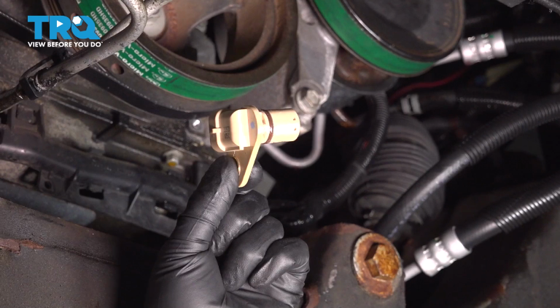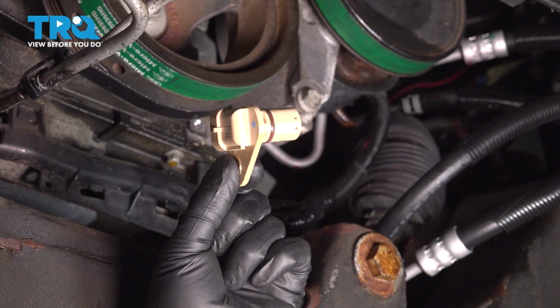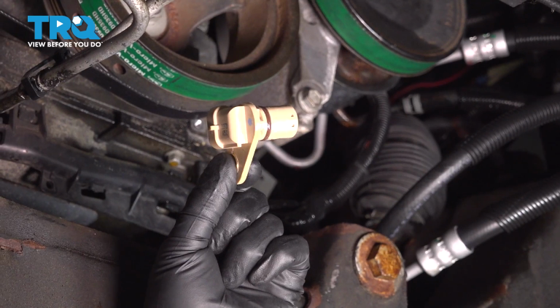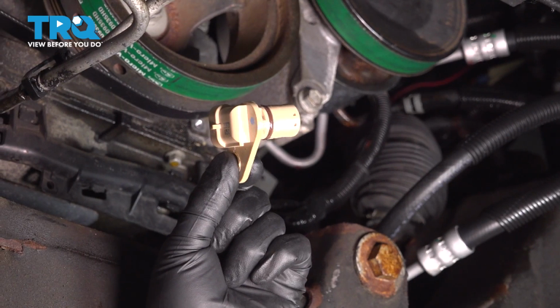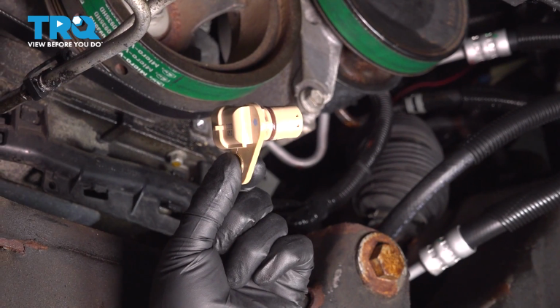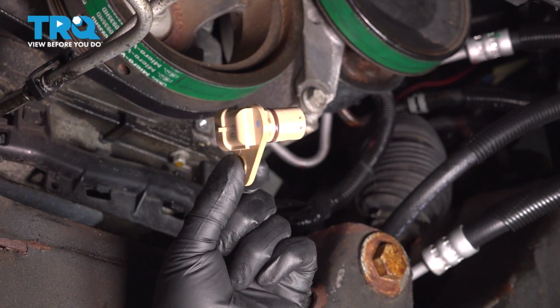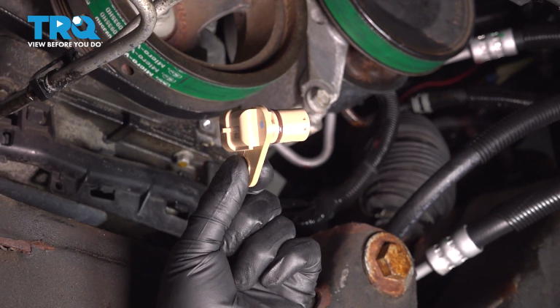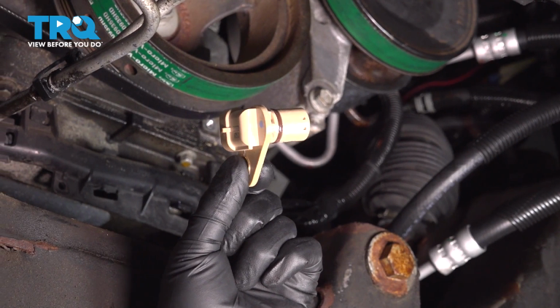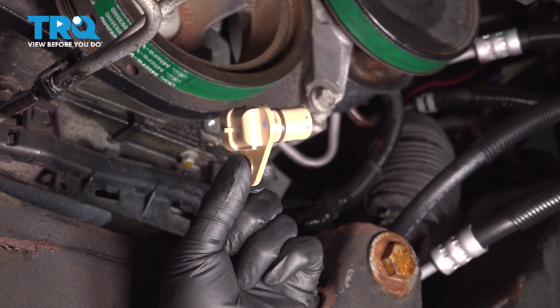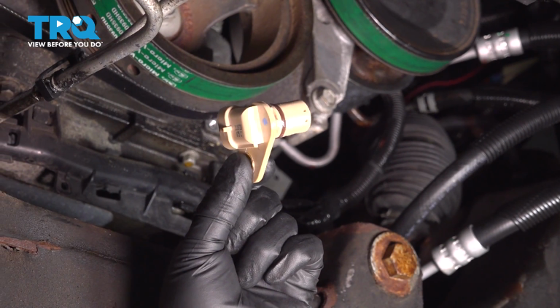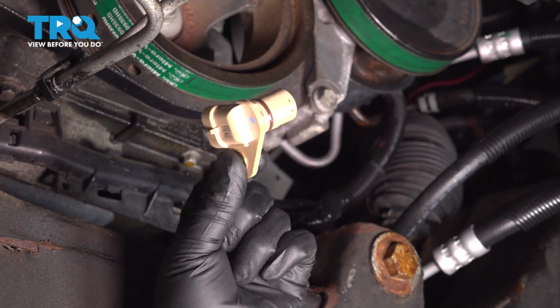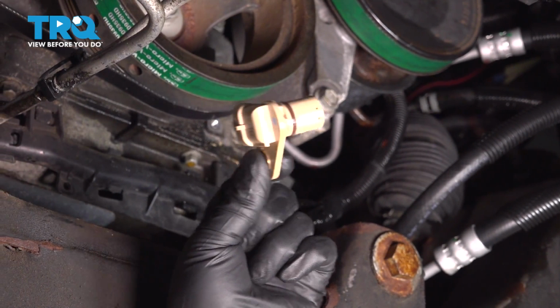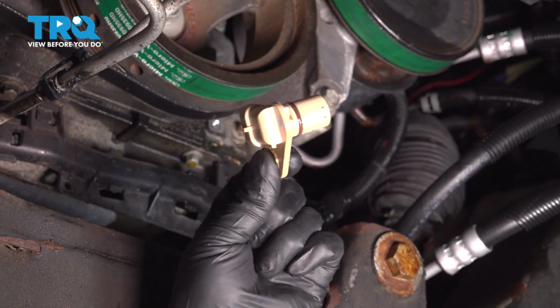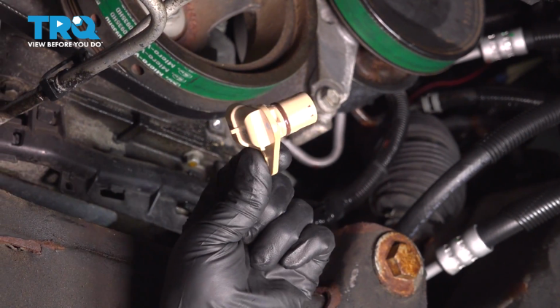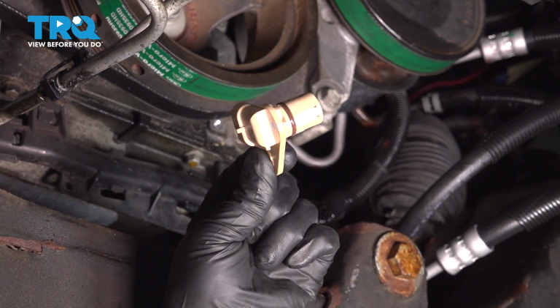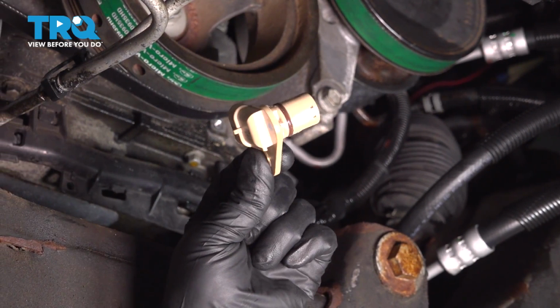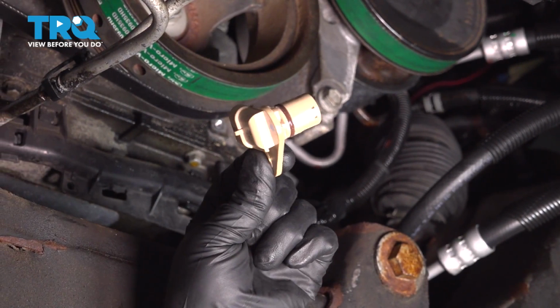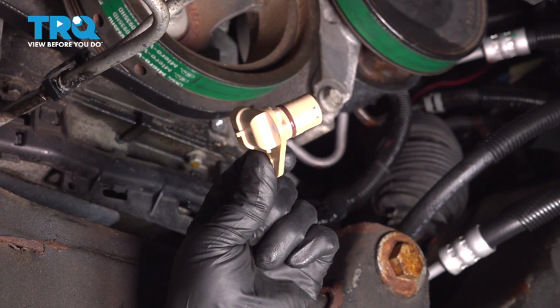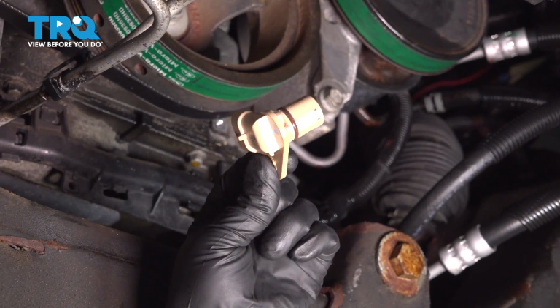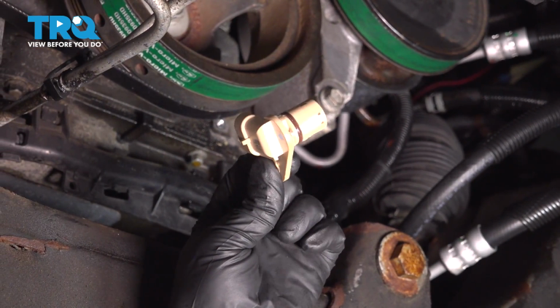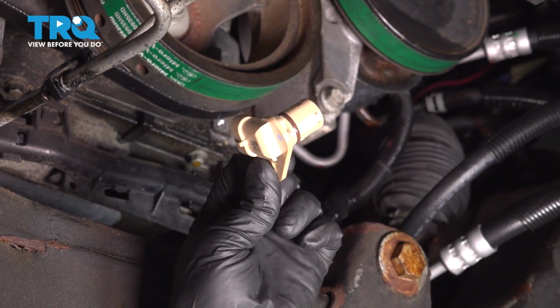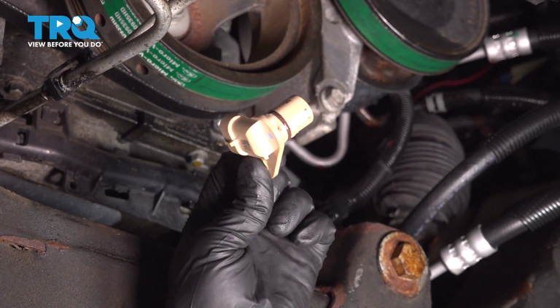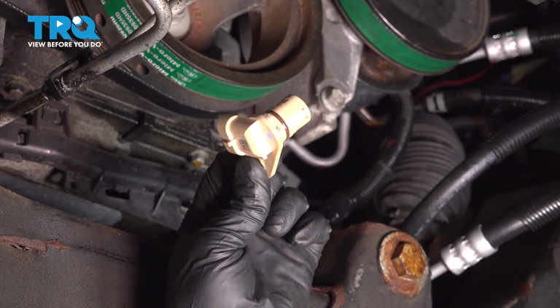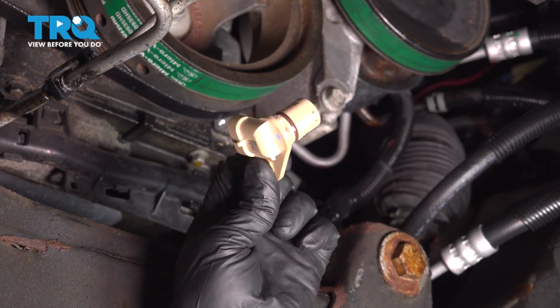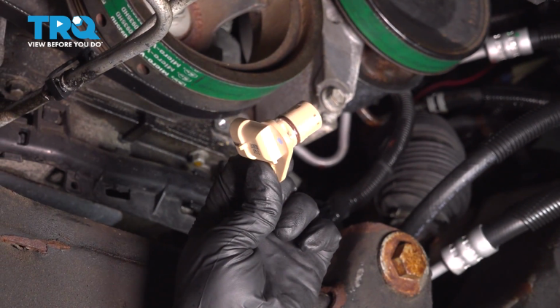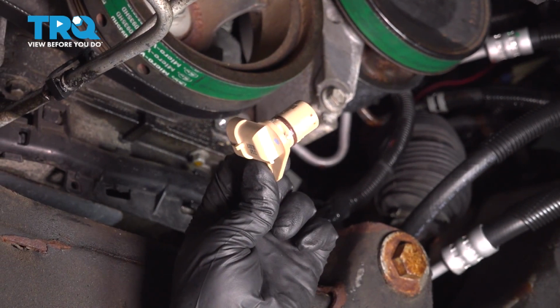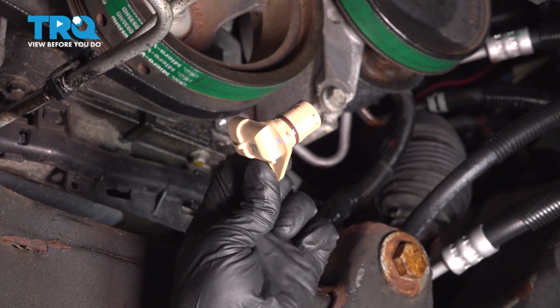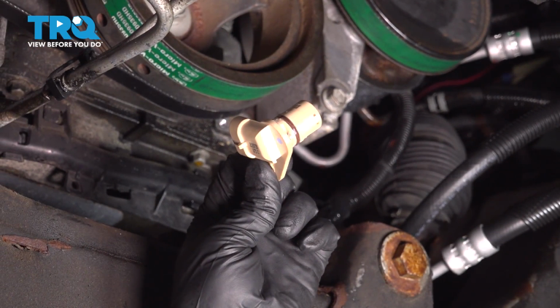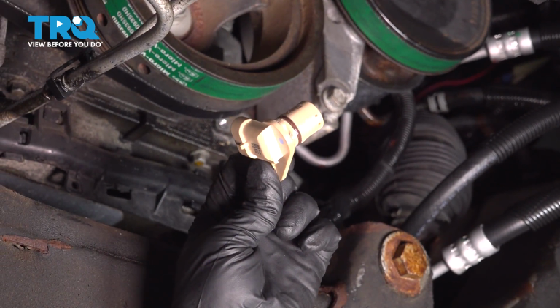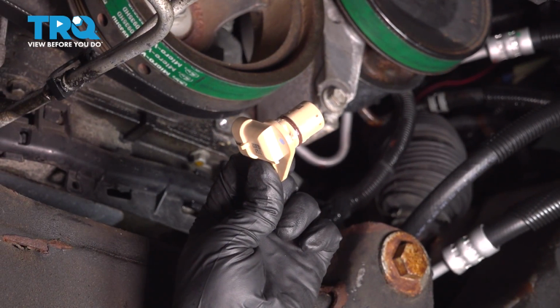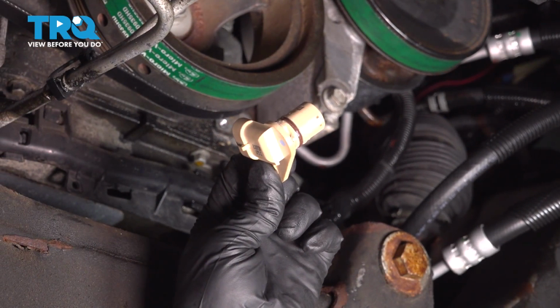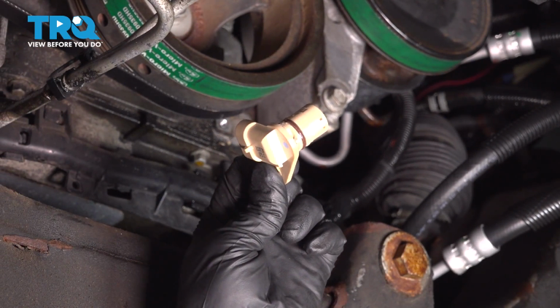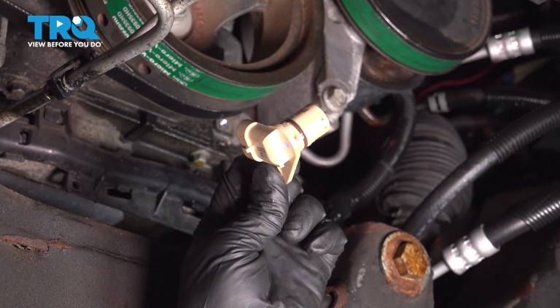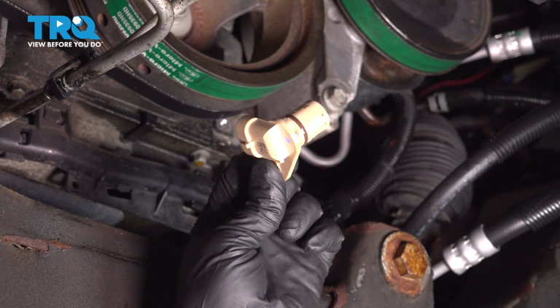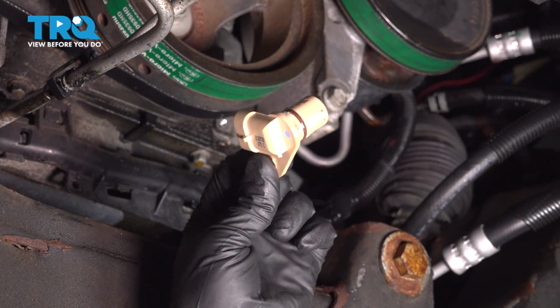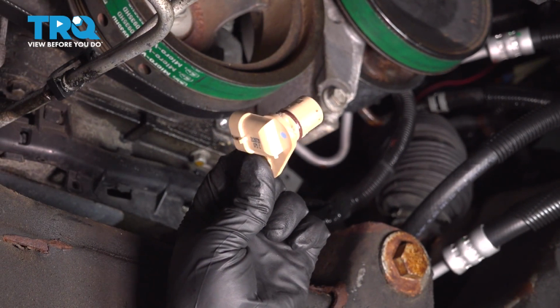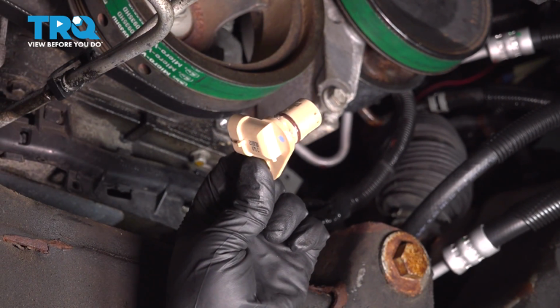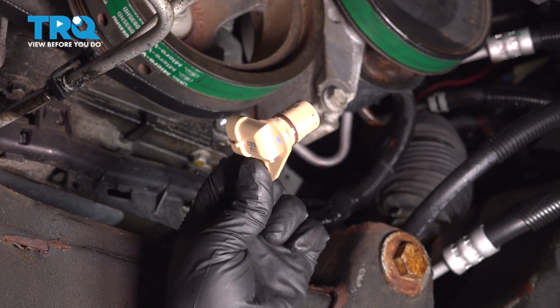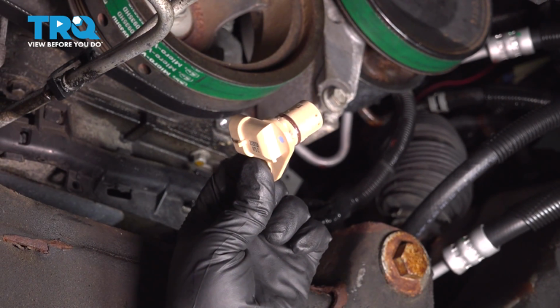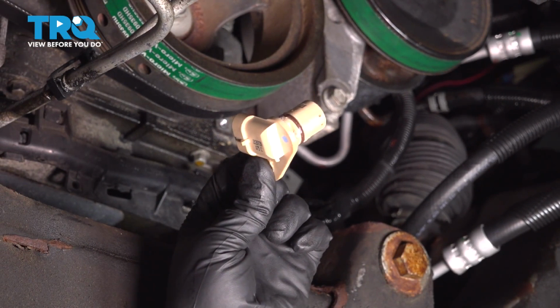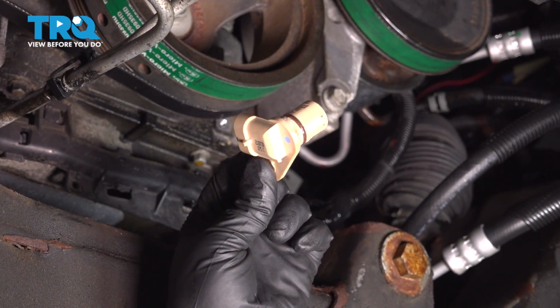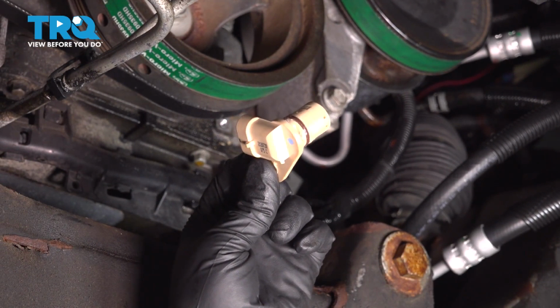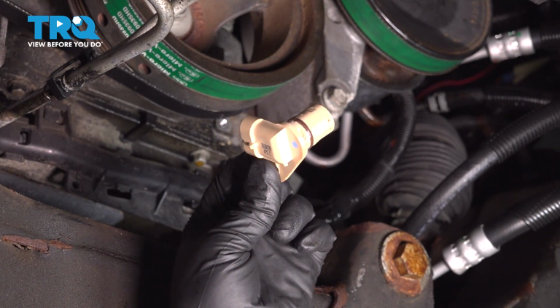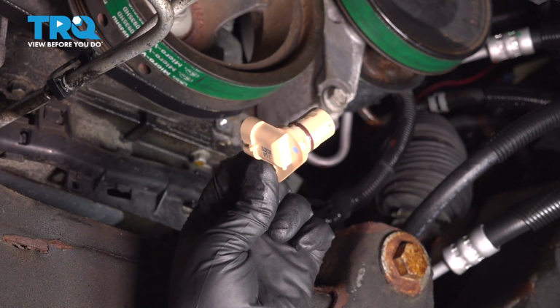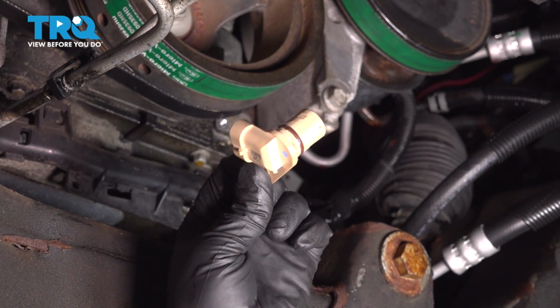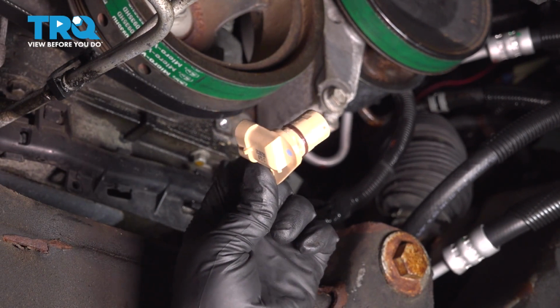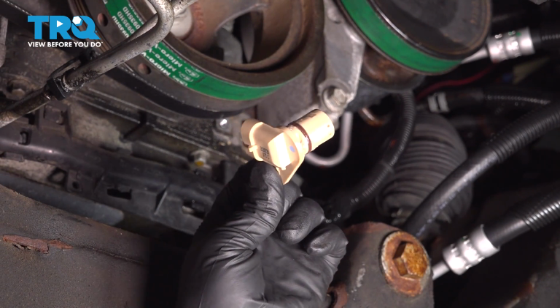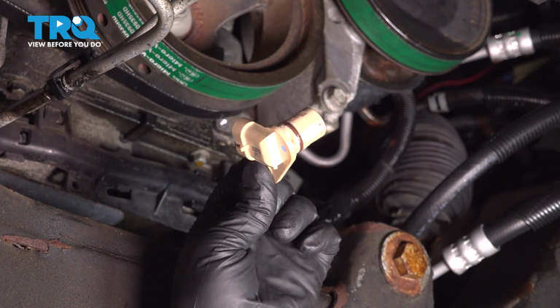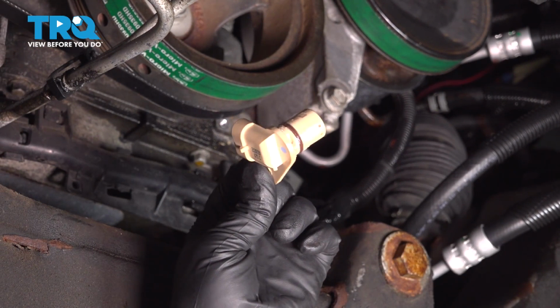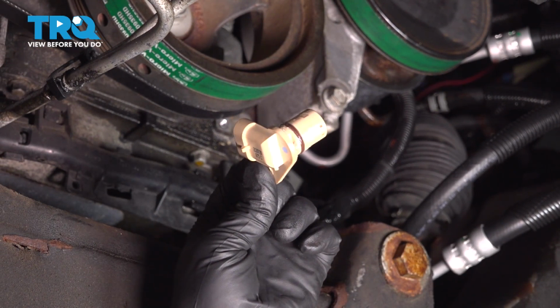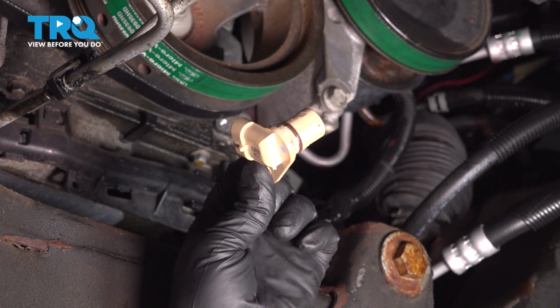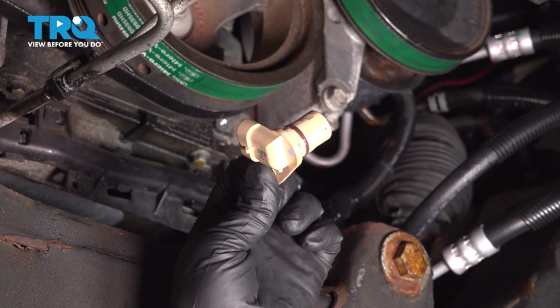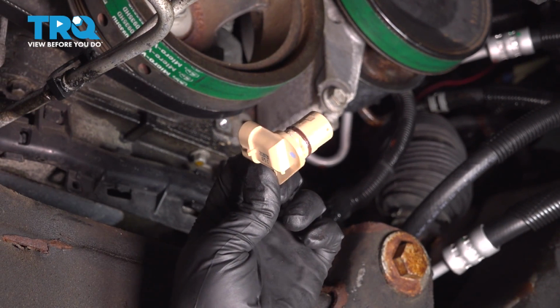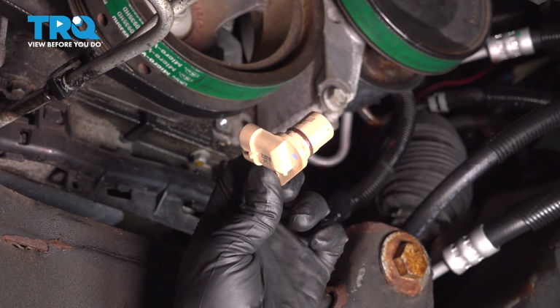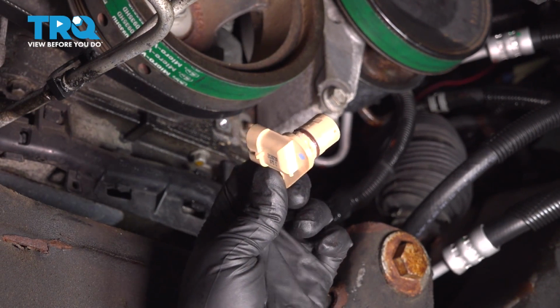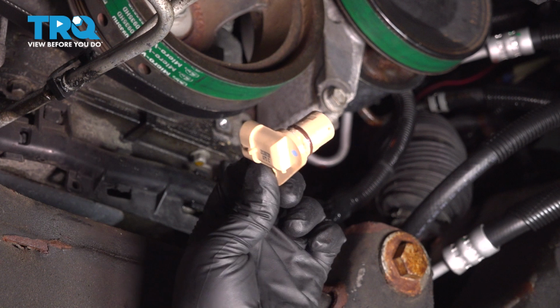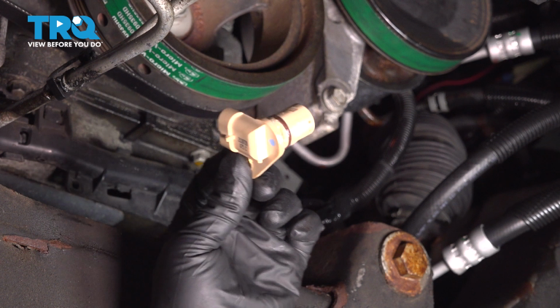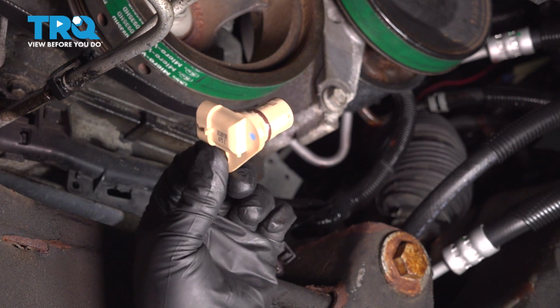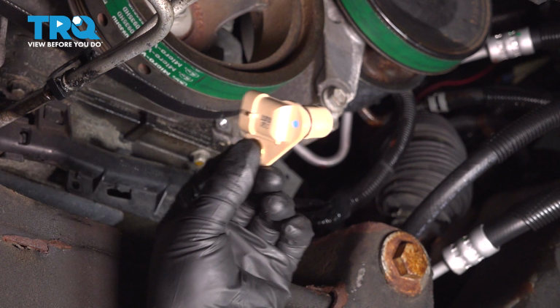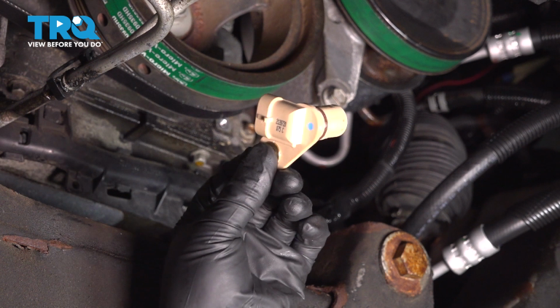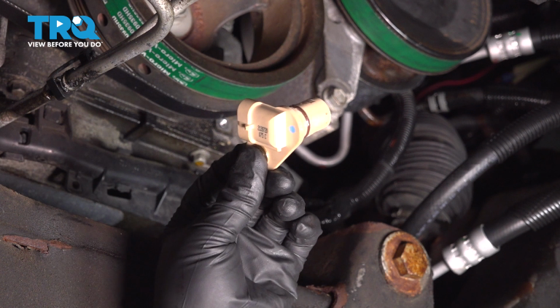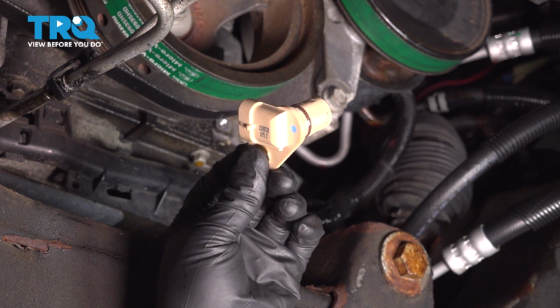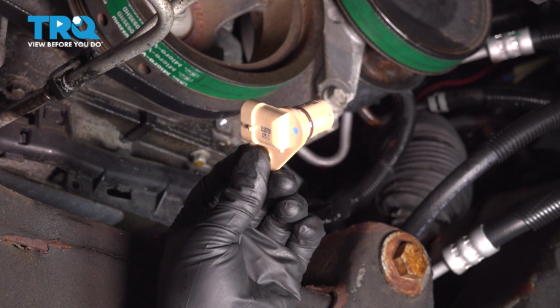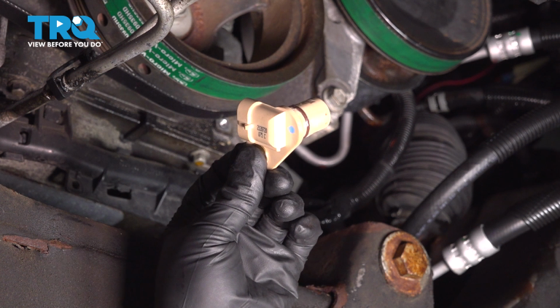In this video, I'm going to show you how to replace the camshaft position sensor in this Chevy Silverado. Let's get into it.